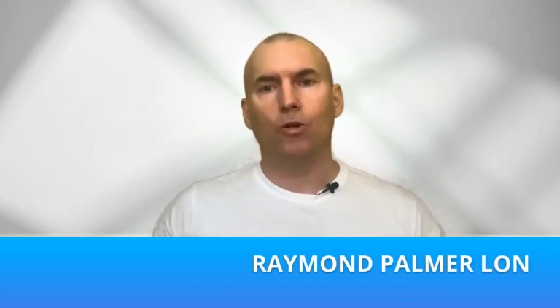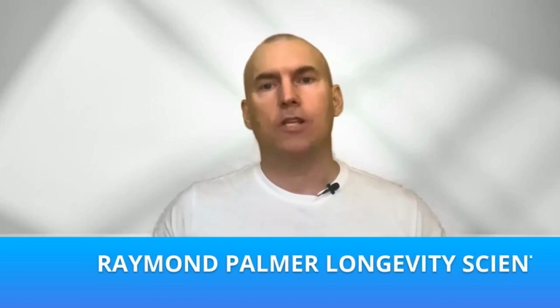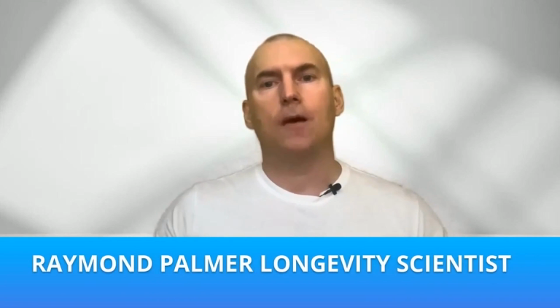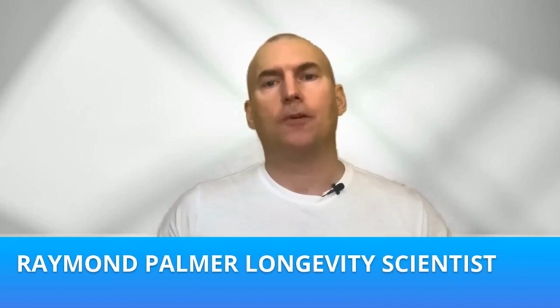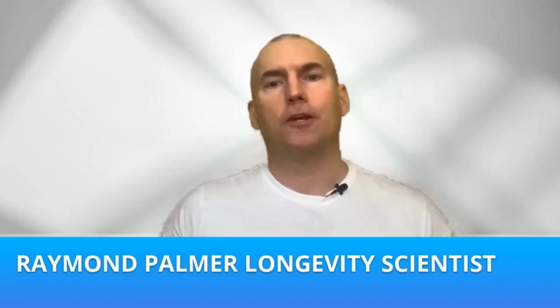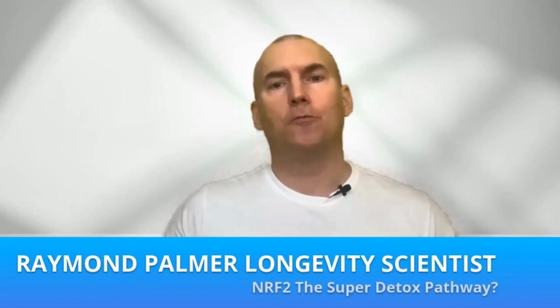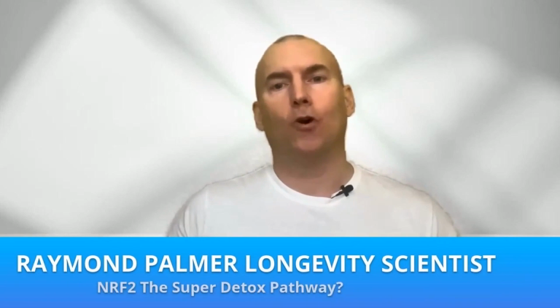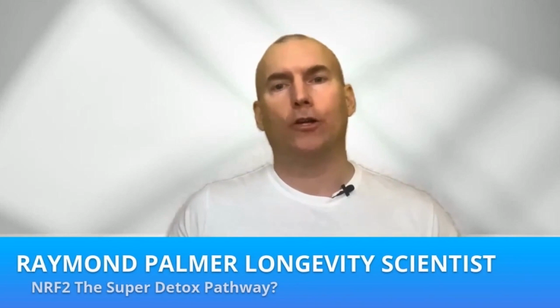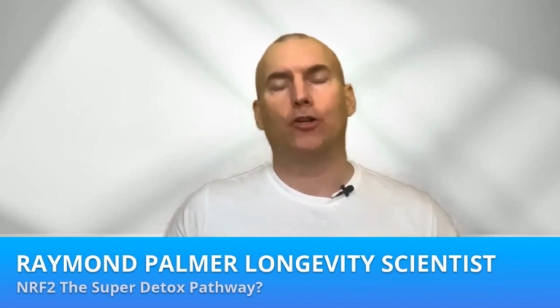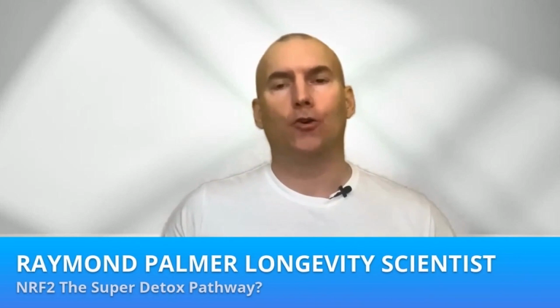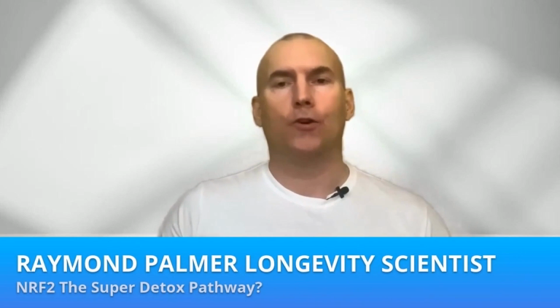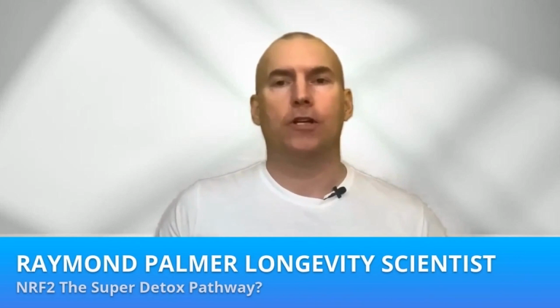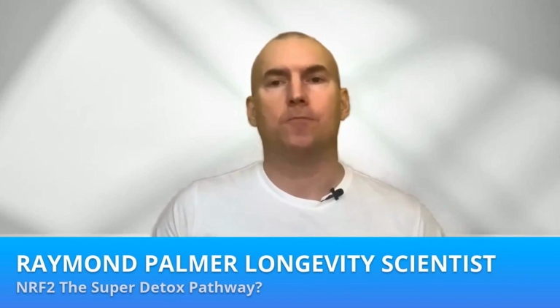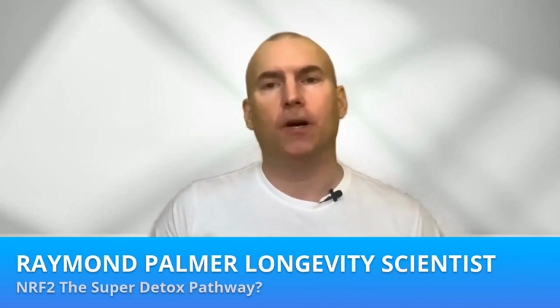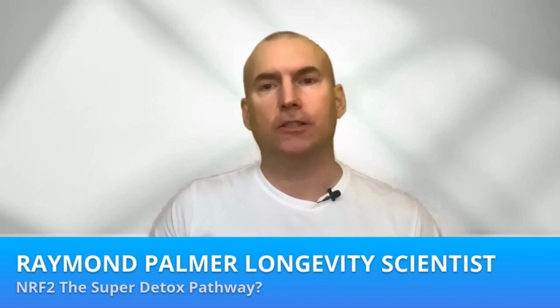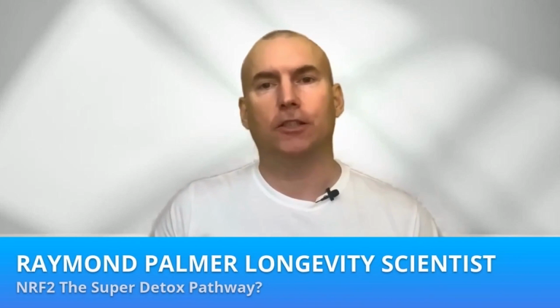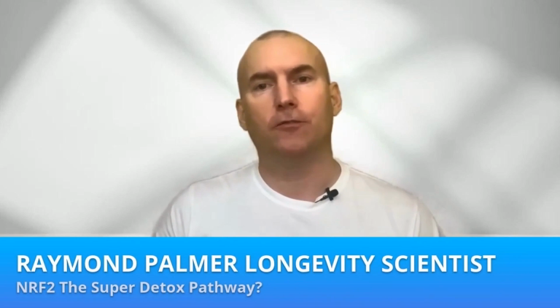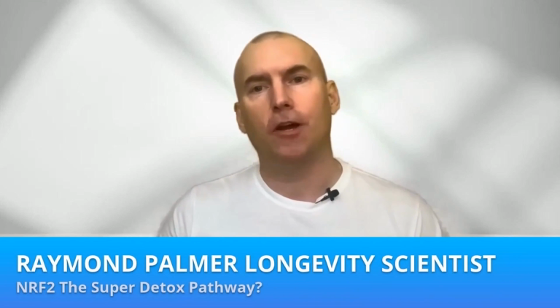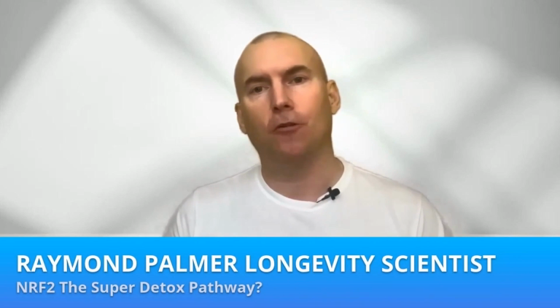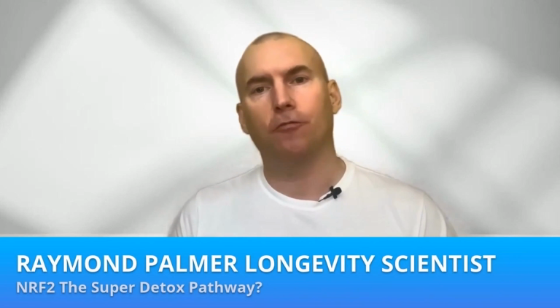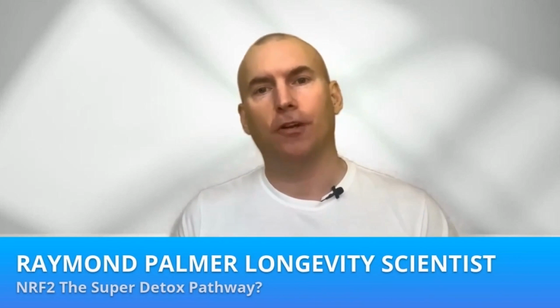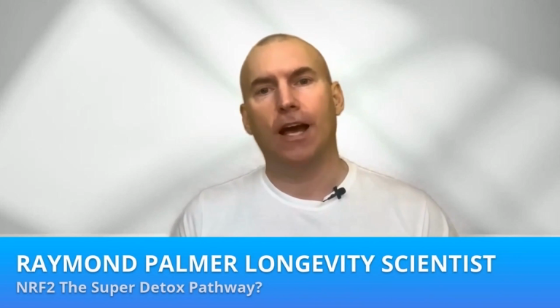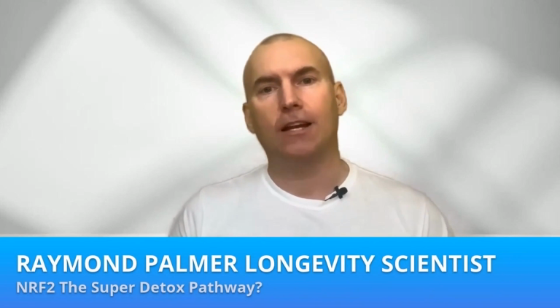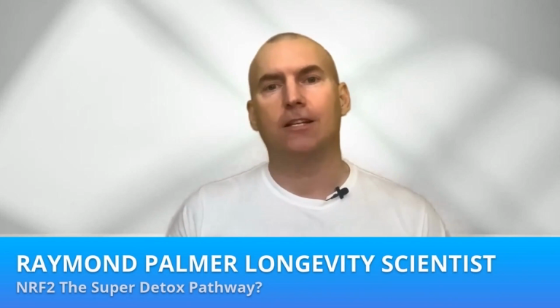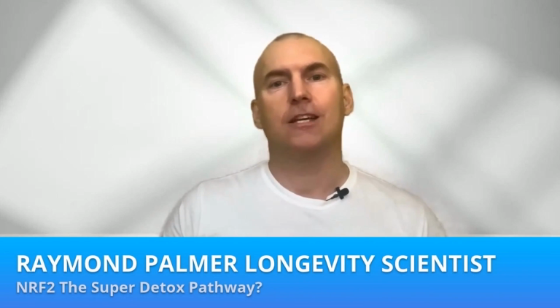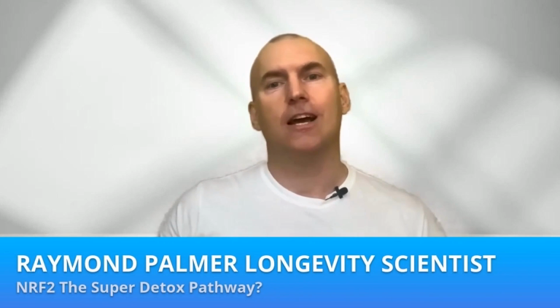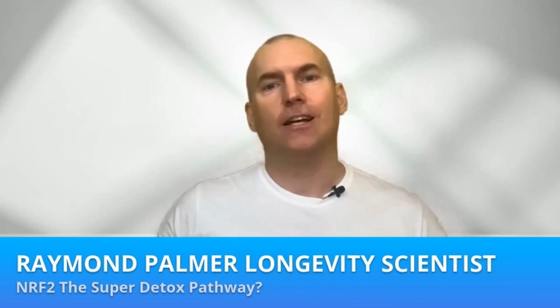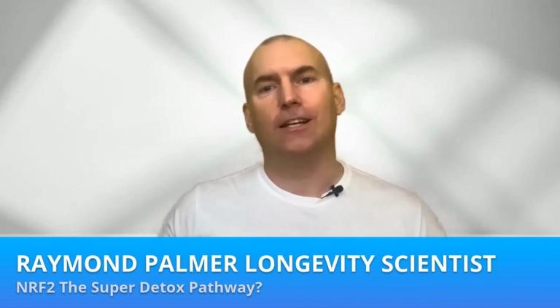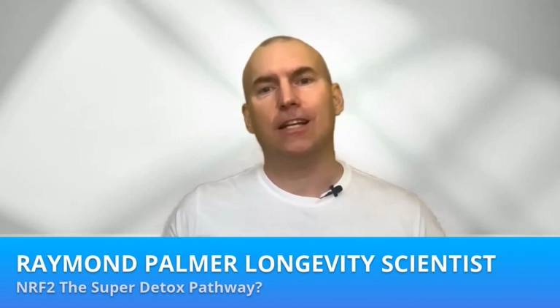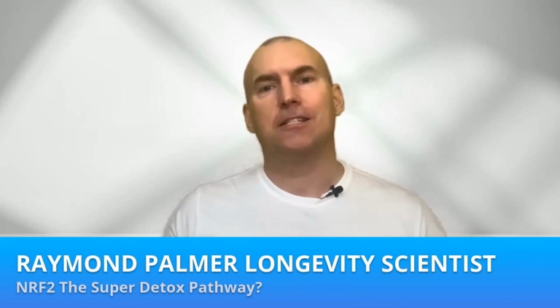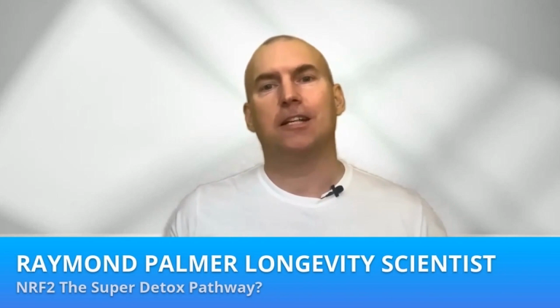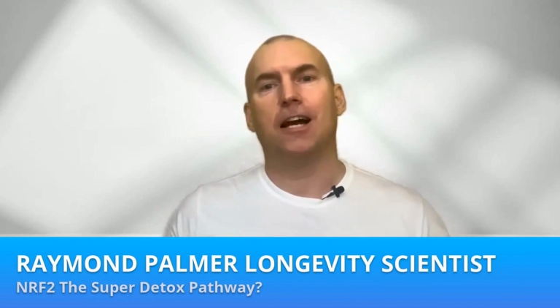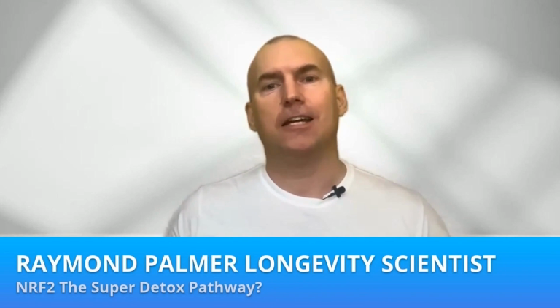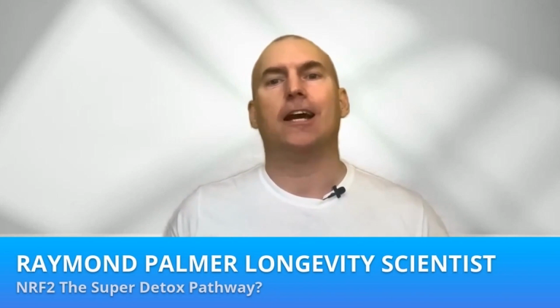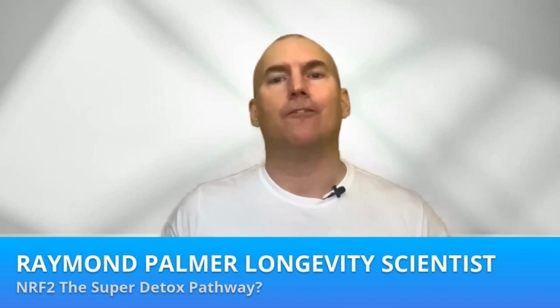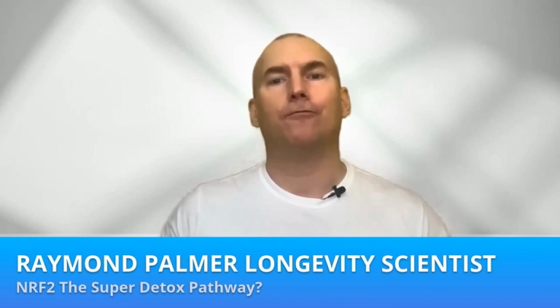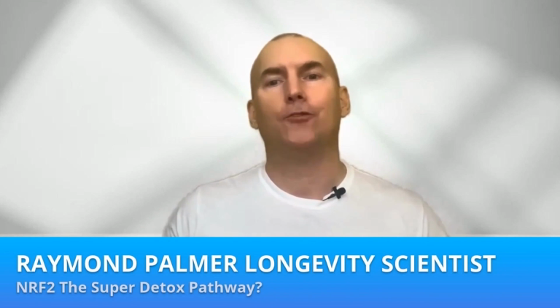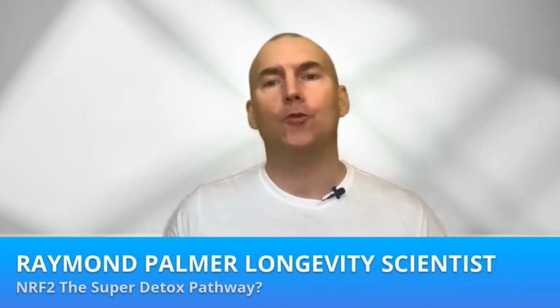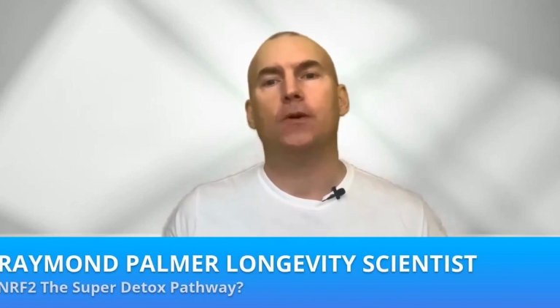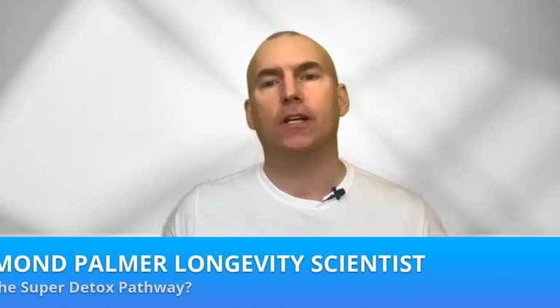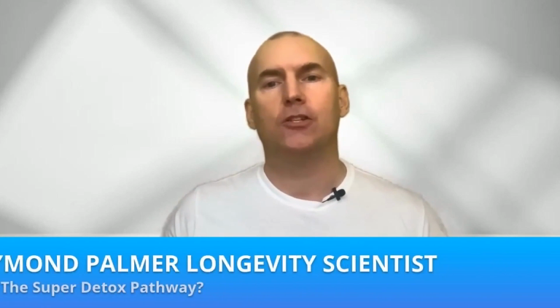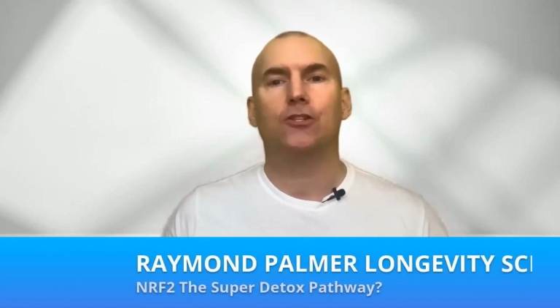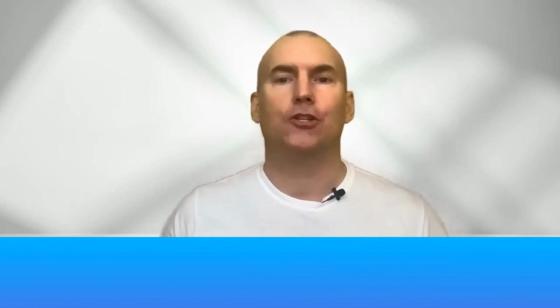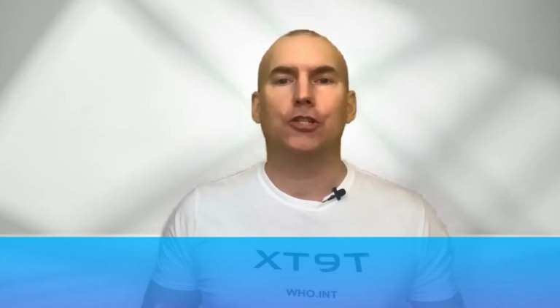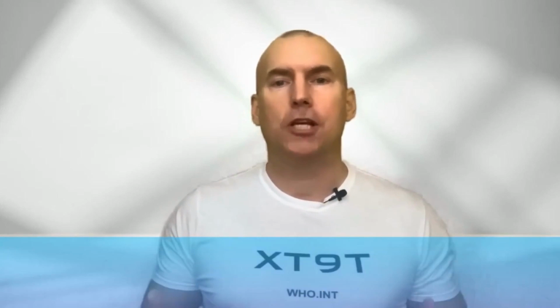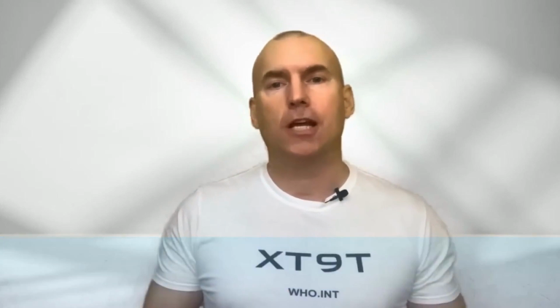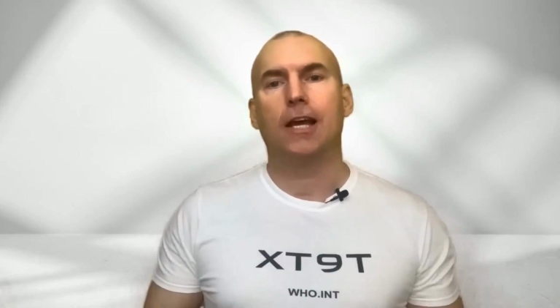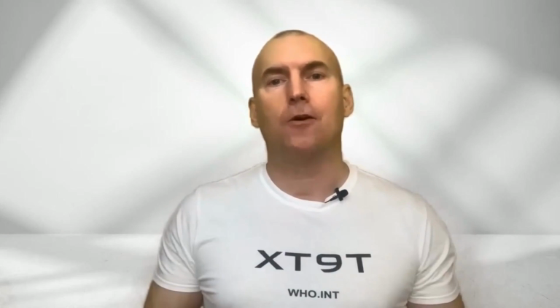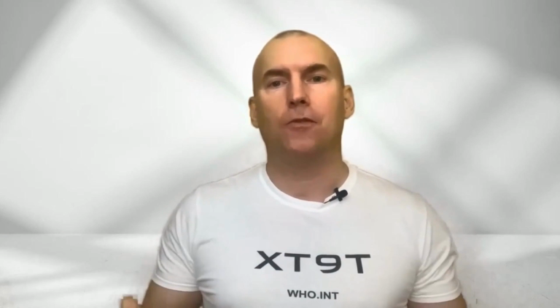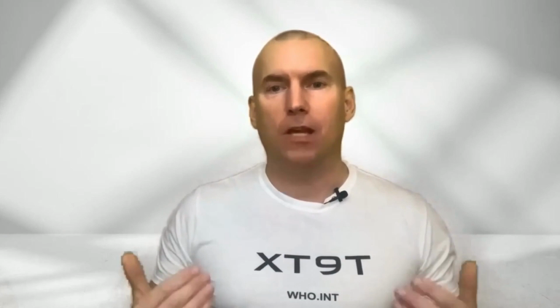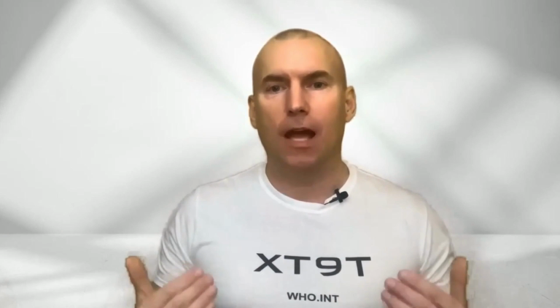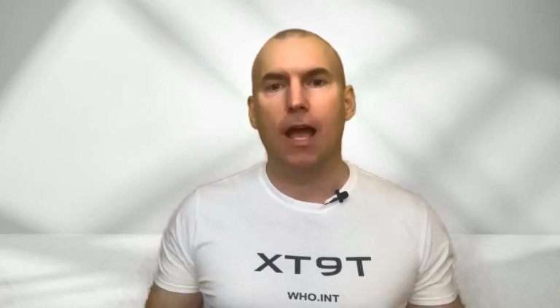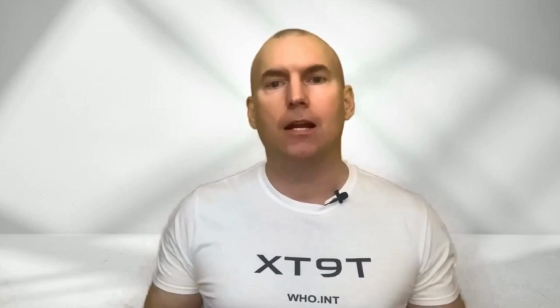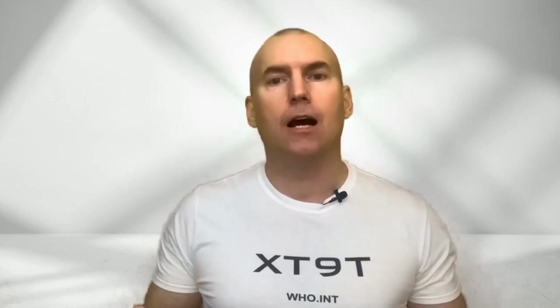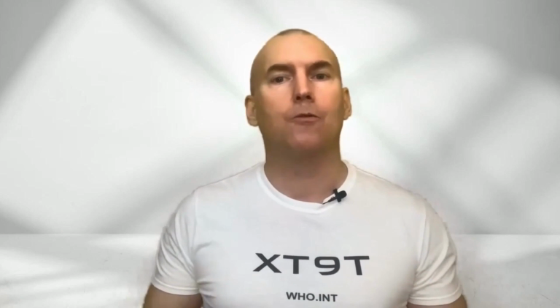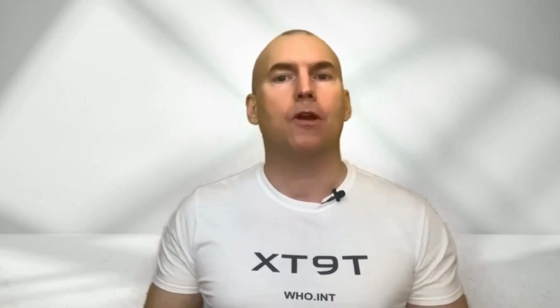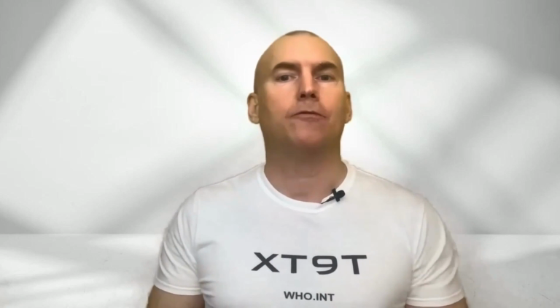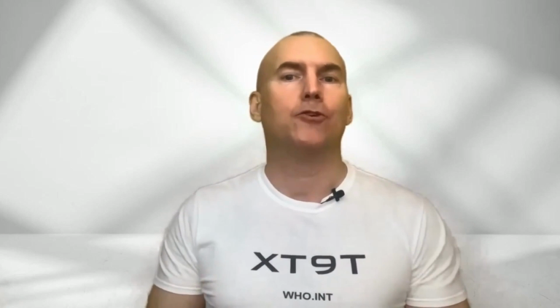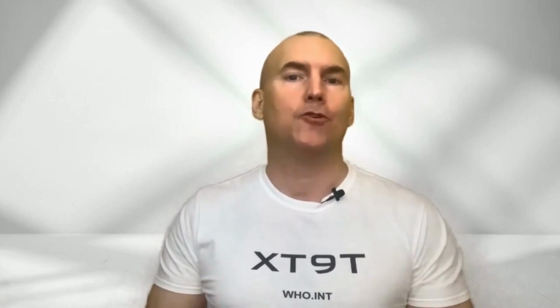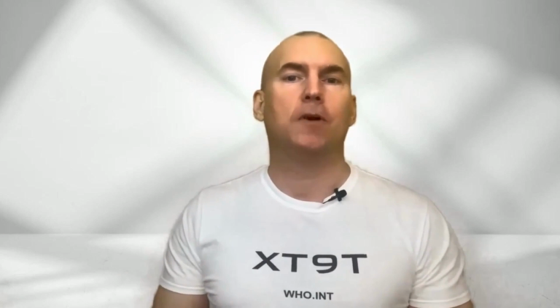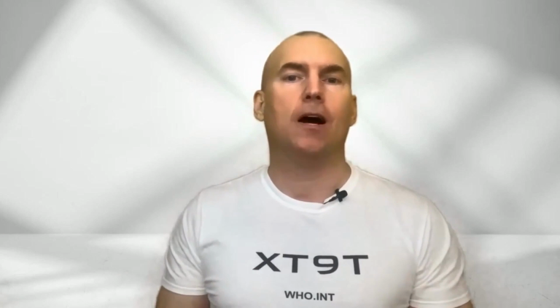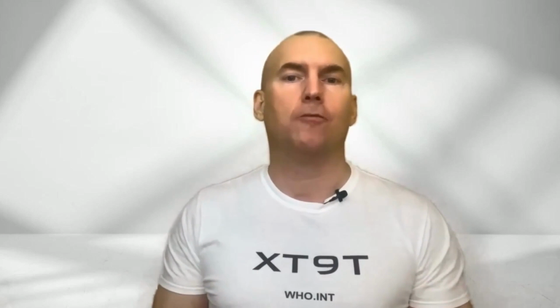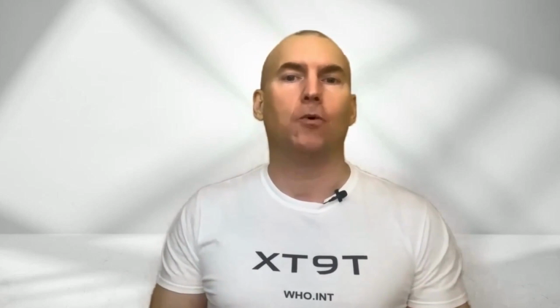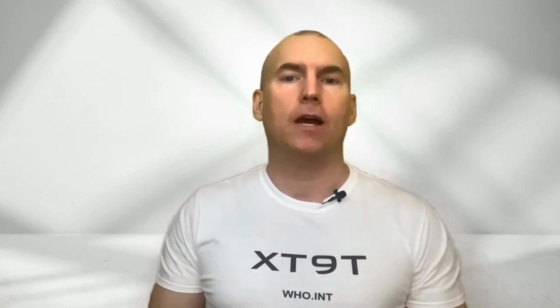What's happening, my curious bunch of health fanatics? Let's take a few minutes to check out the NRF2 pathway.